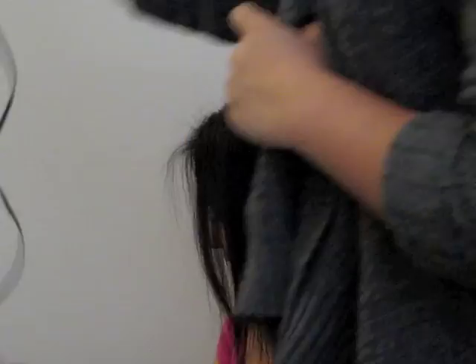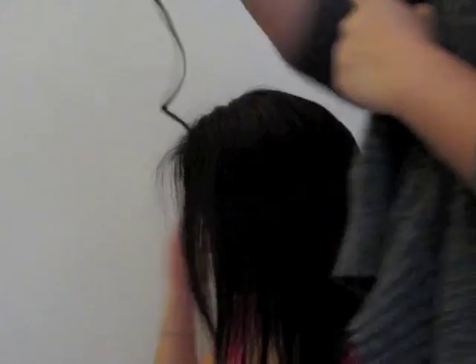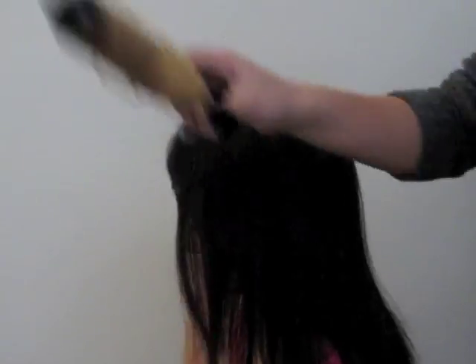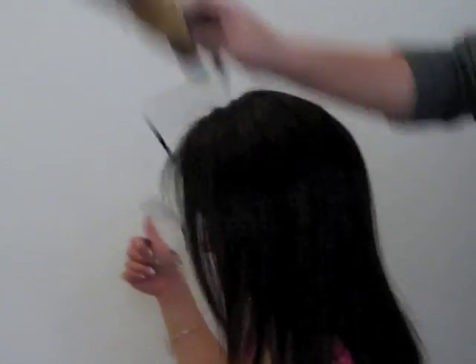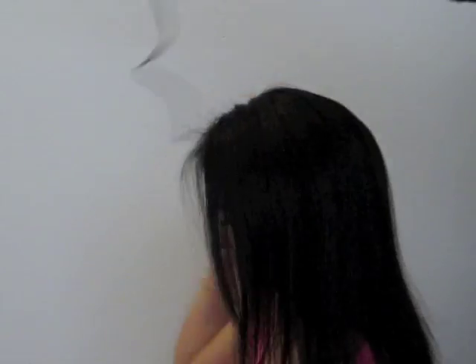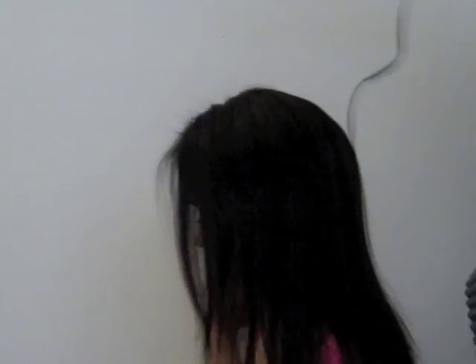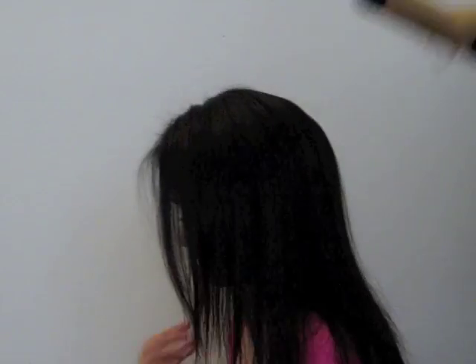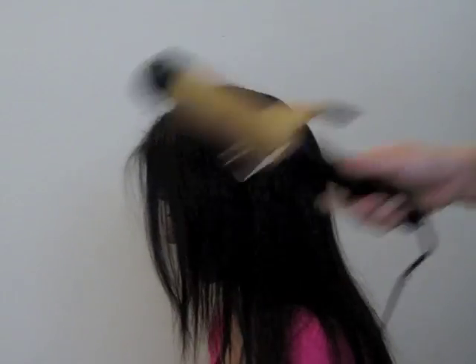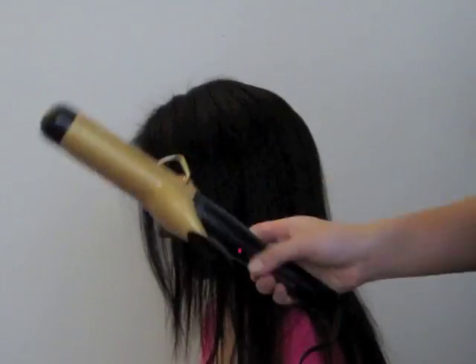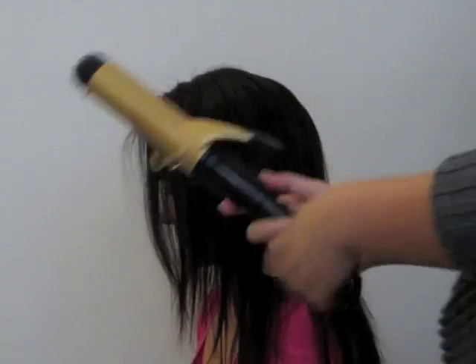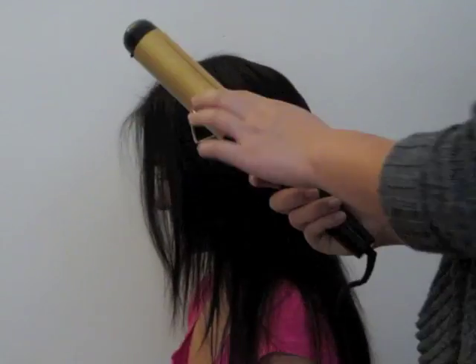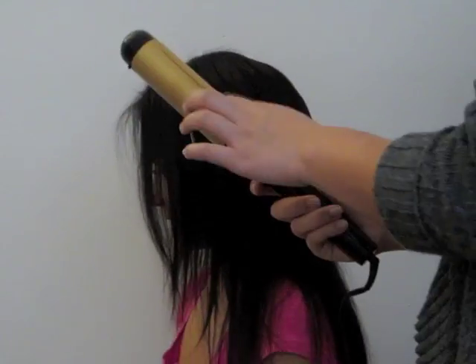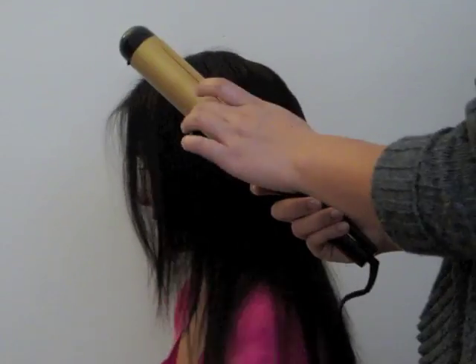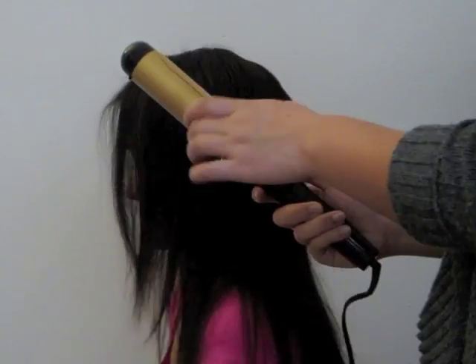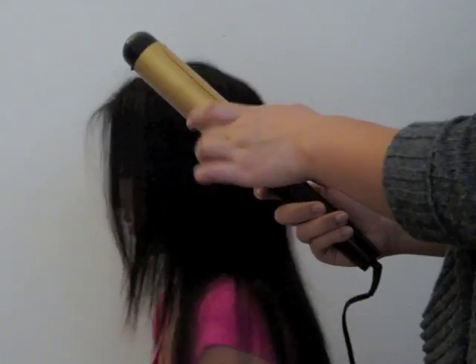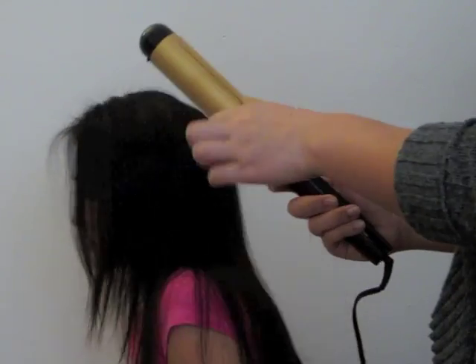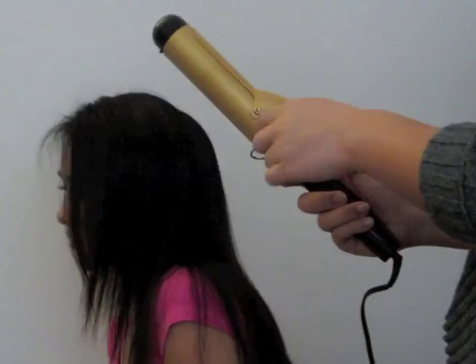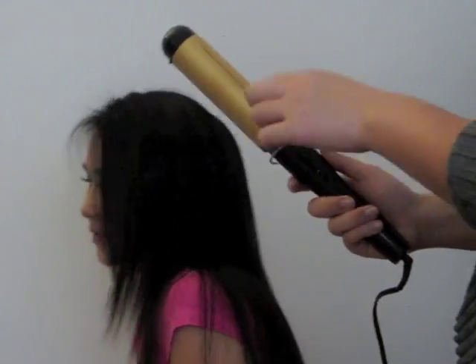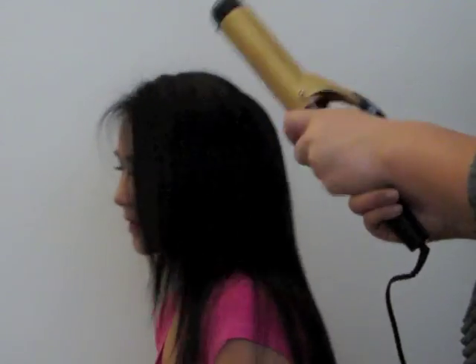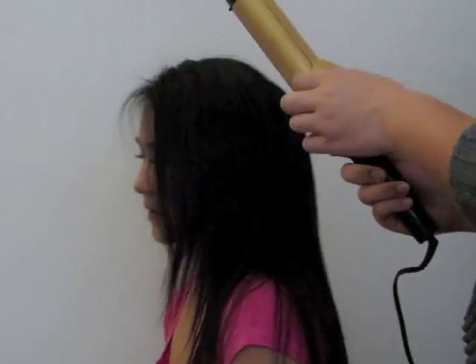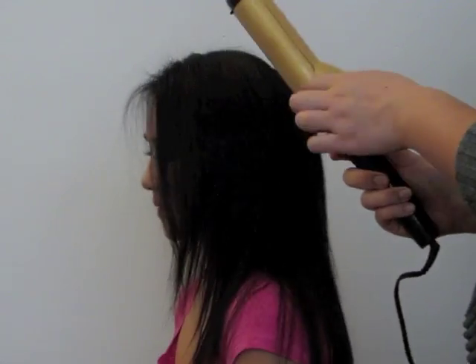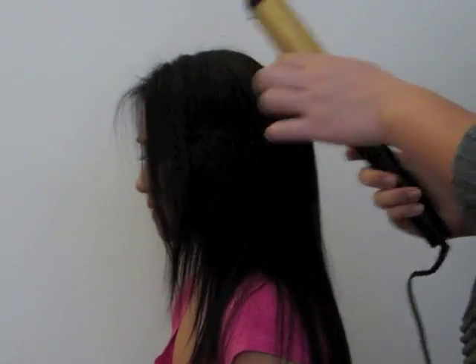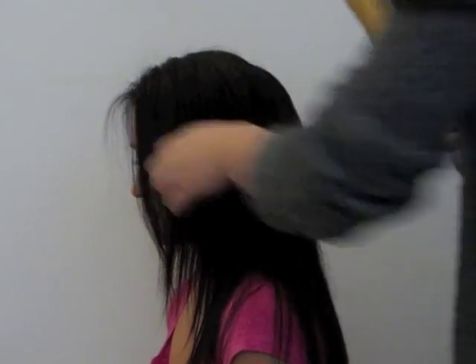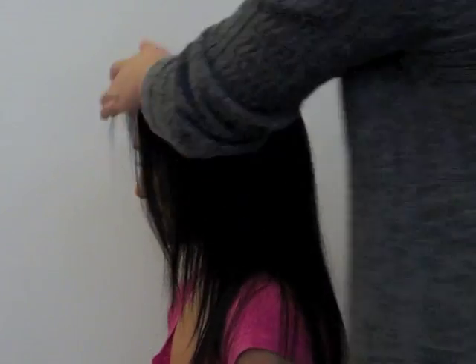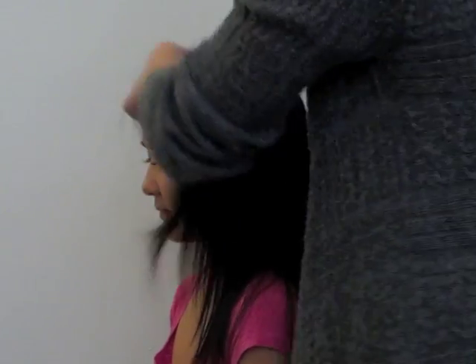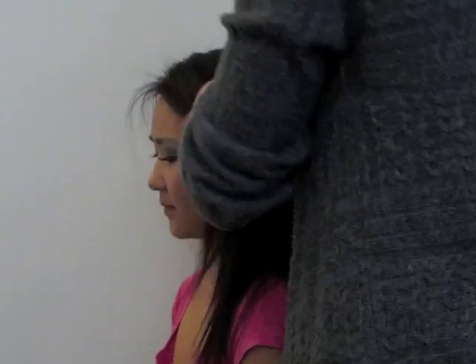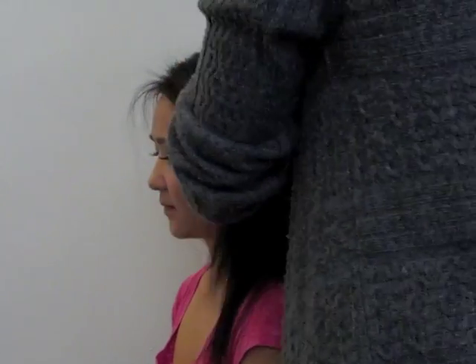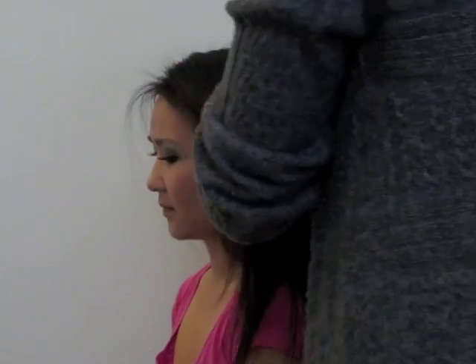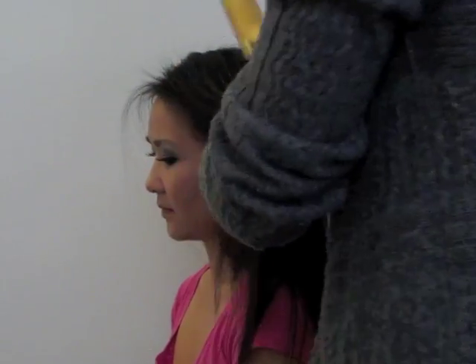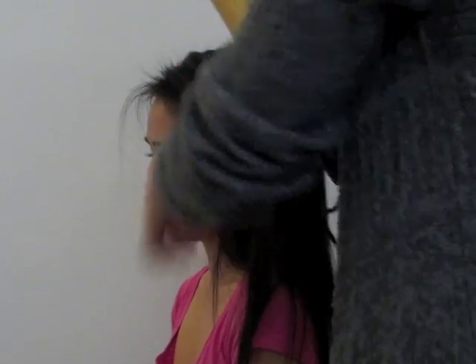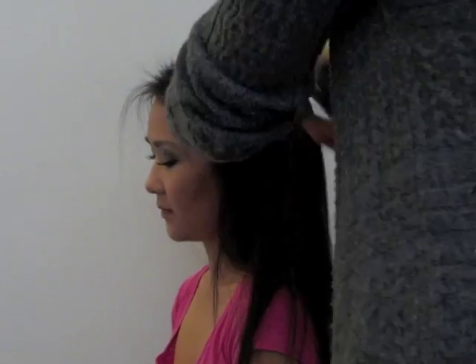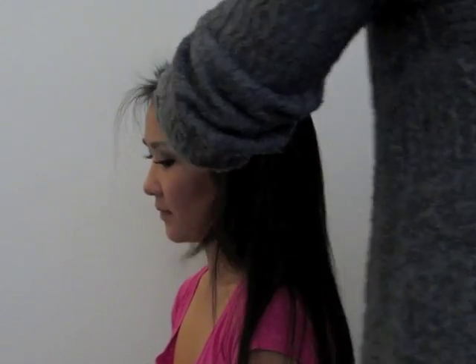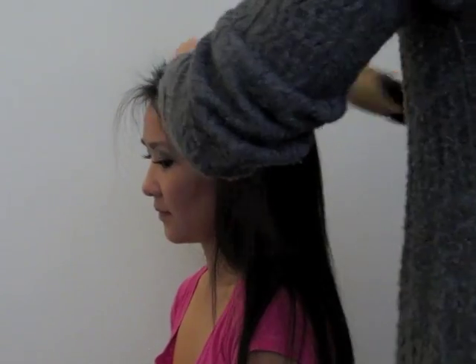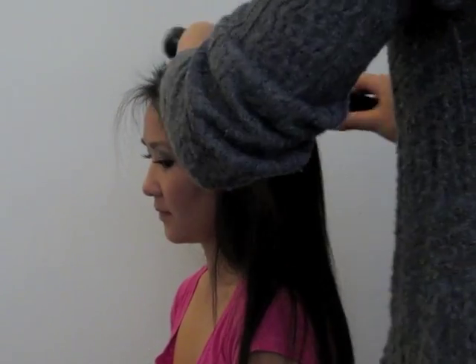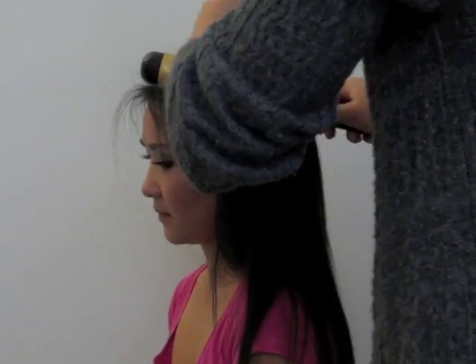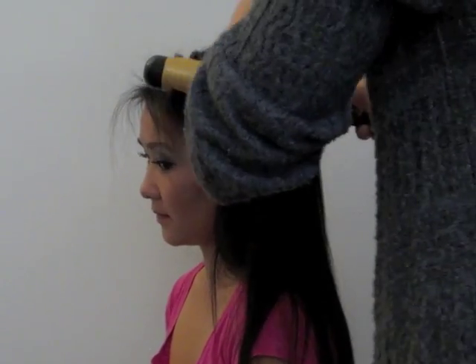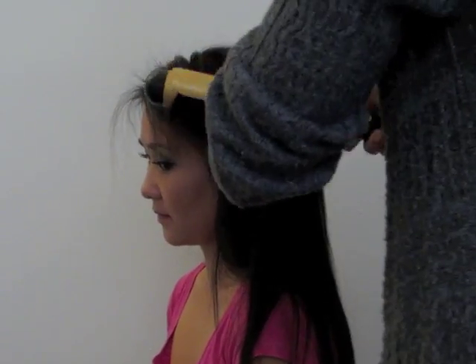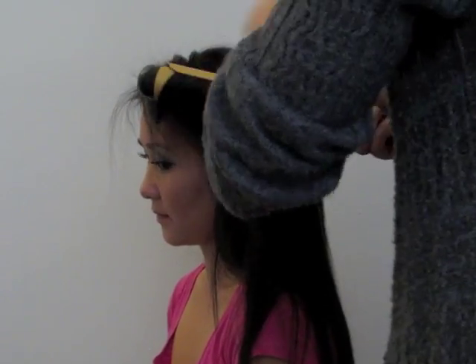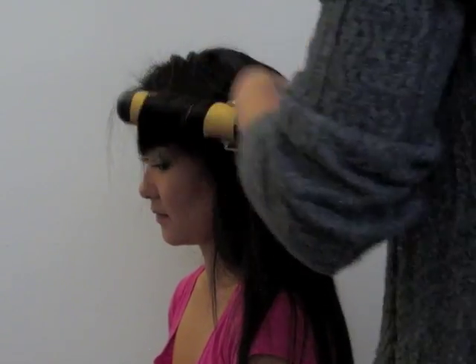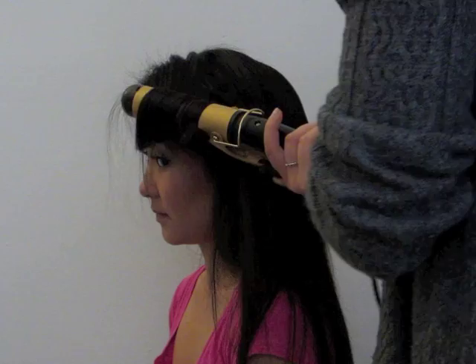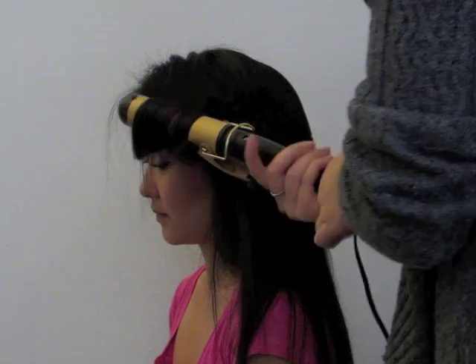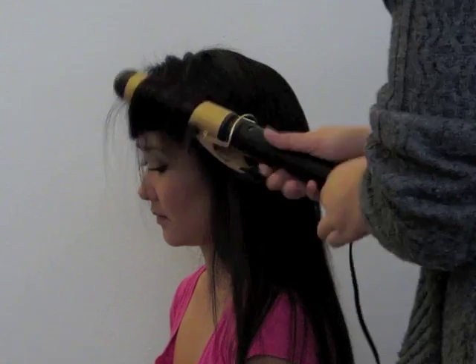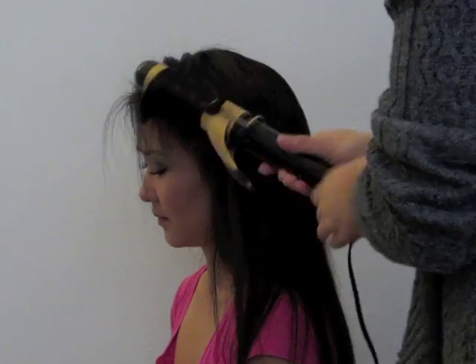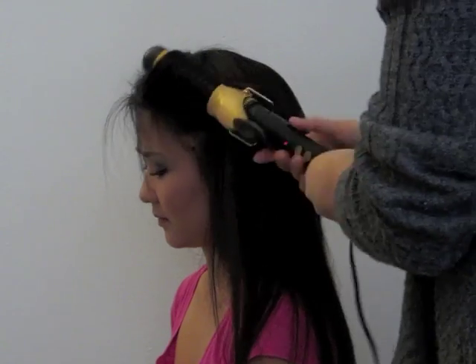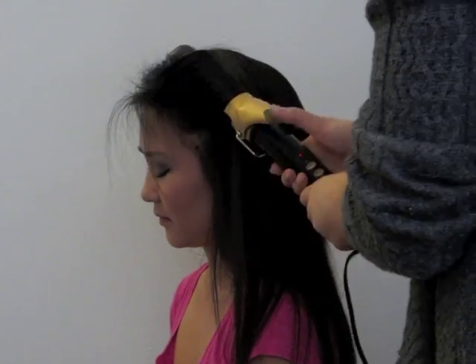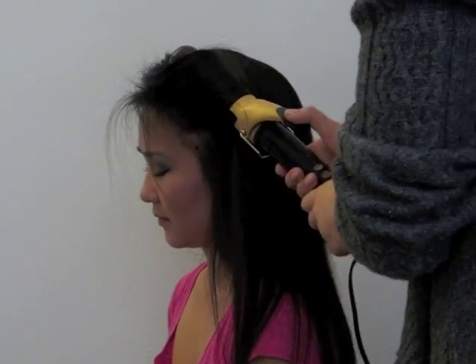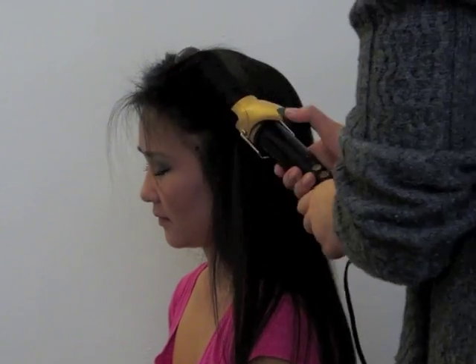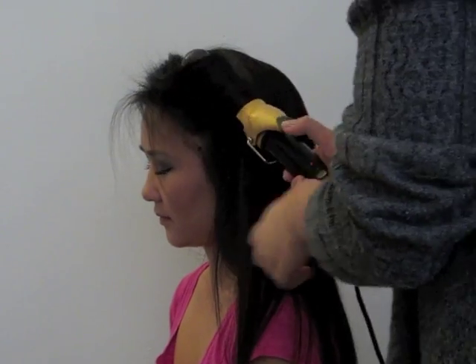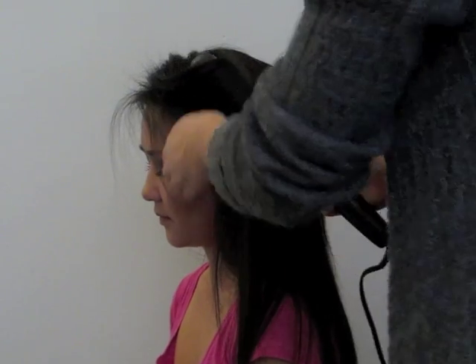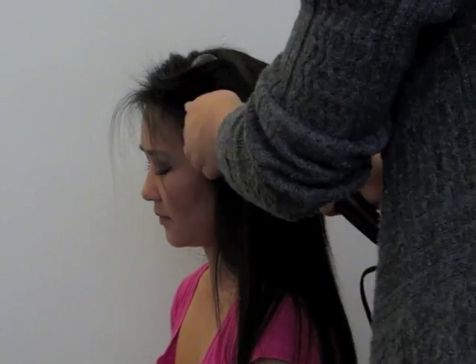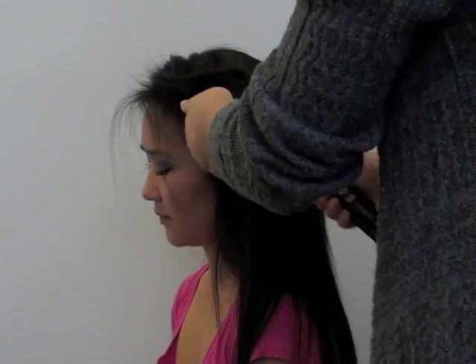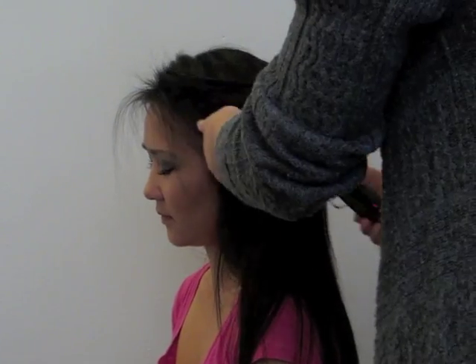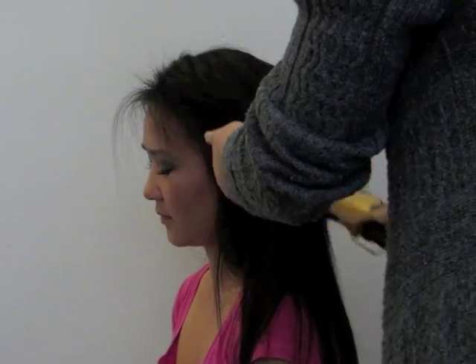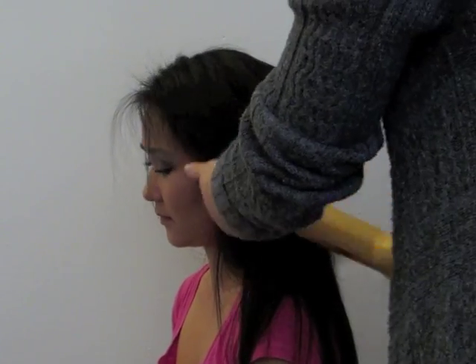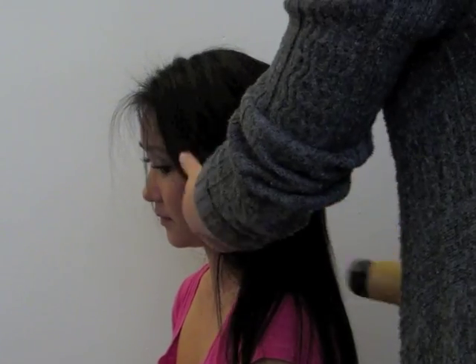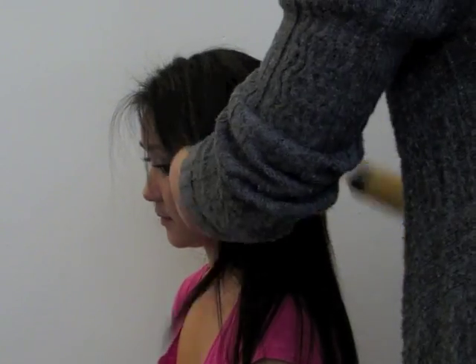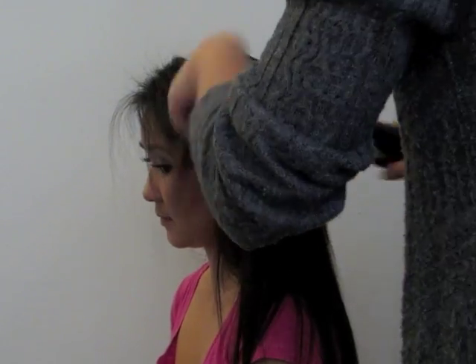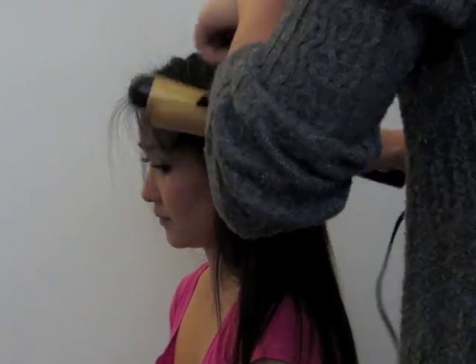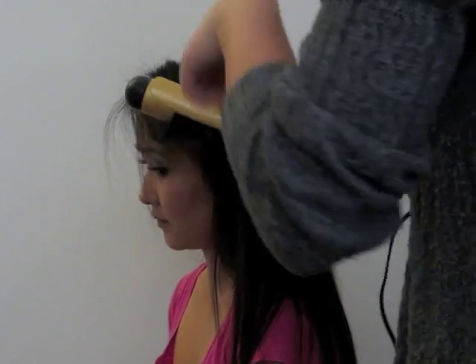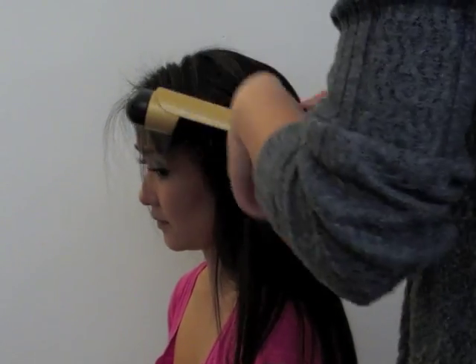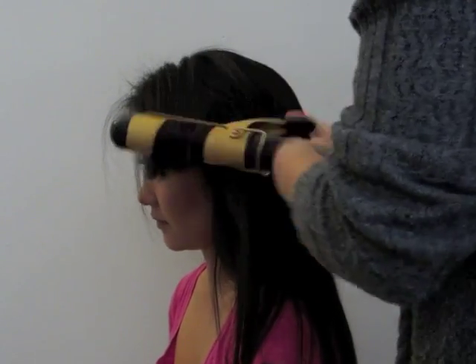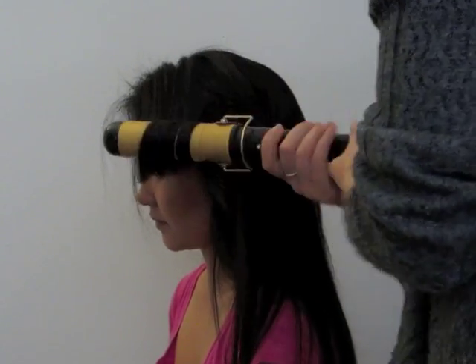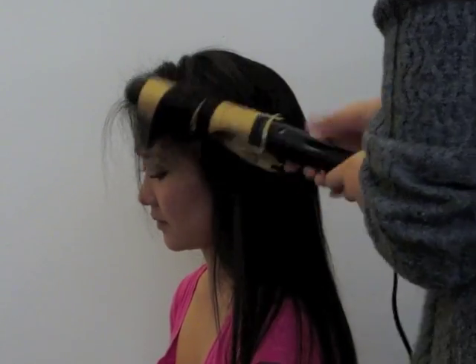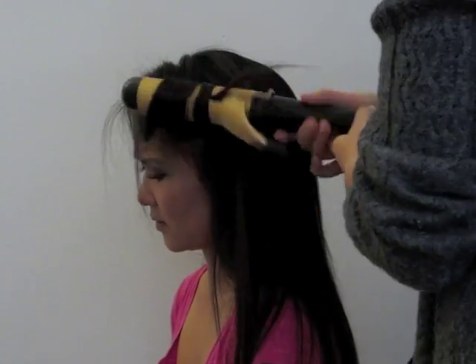After evening it all out, I'm taking a 1.5 inch curling iron and curling the bottom sections of her hair so that it looks like she has natural waves.